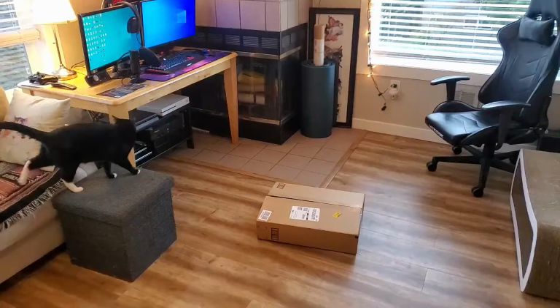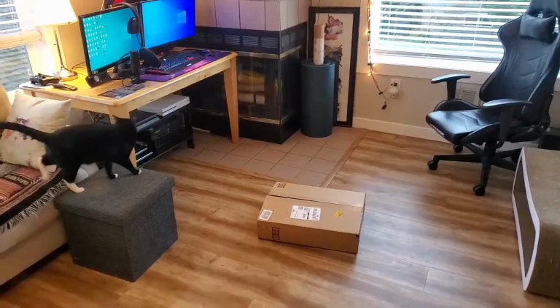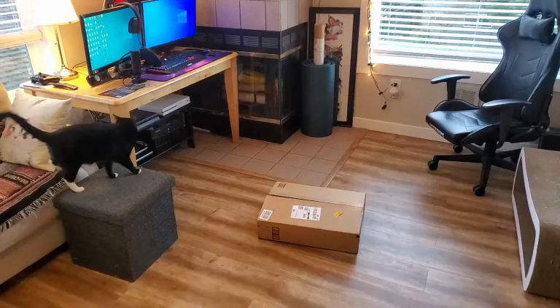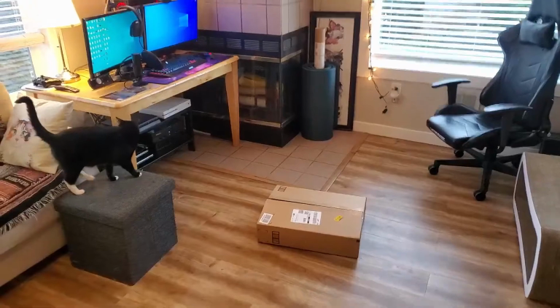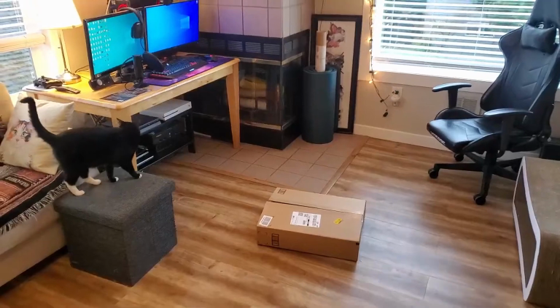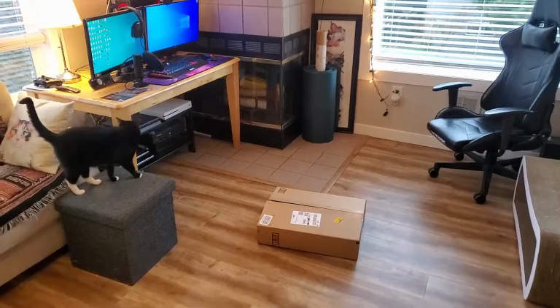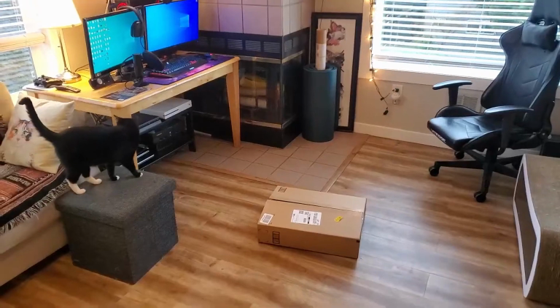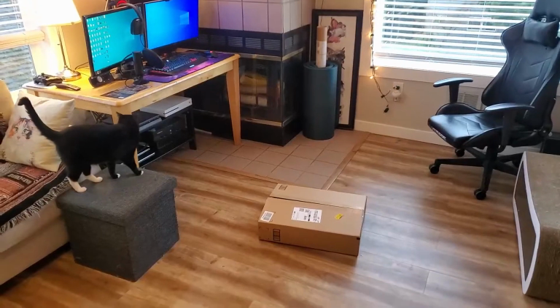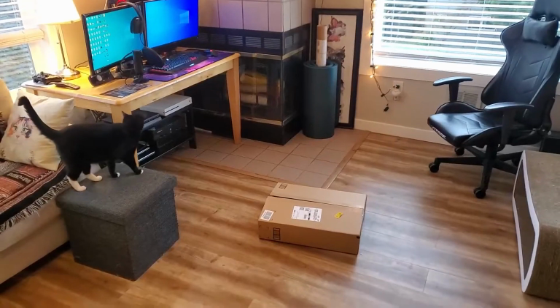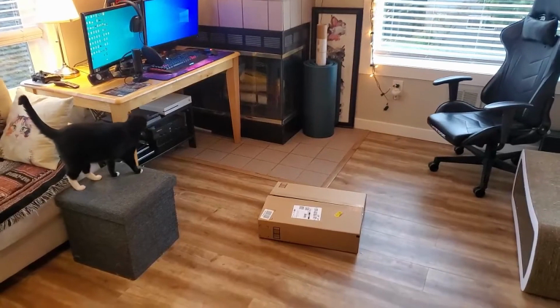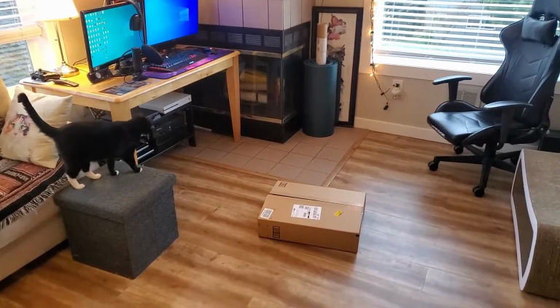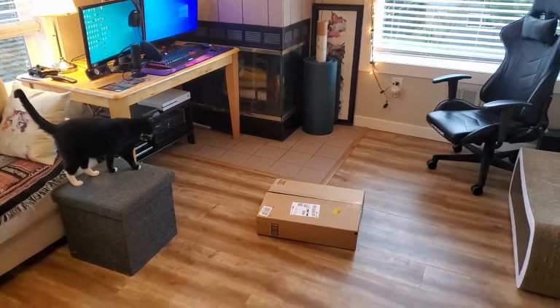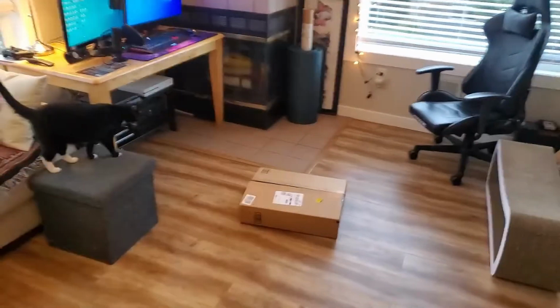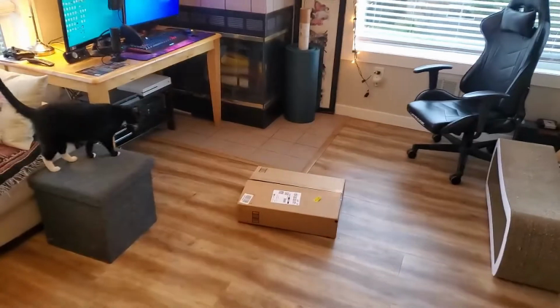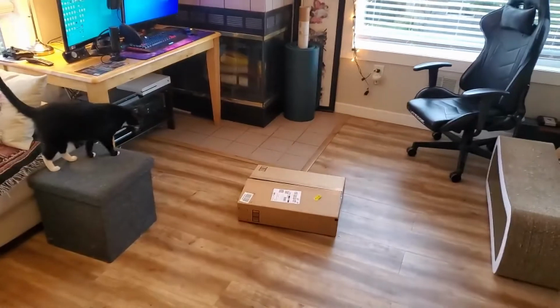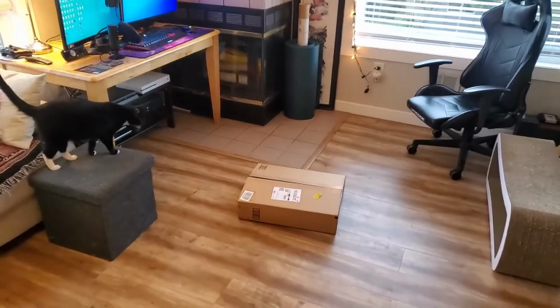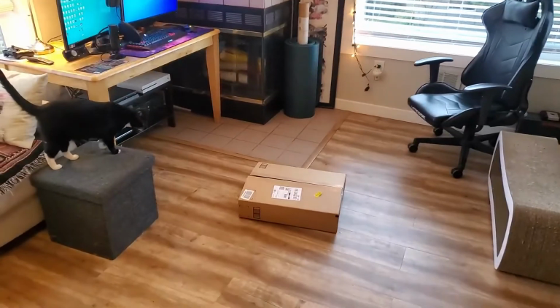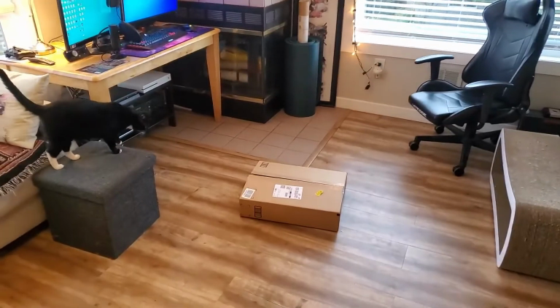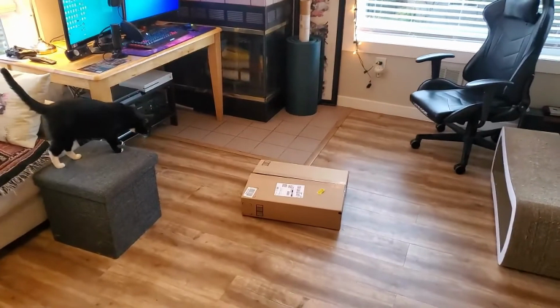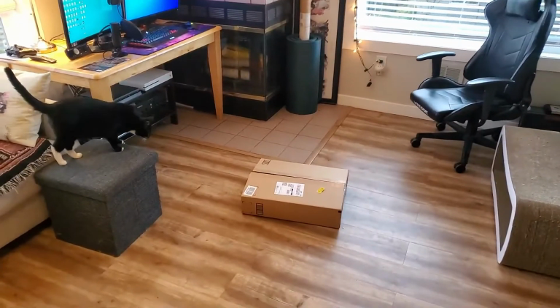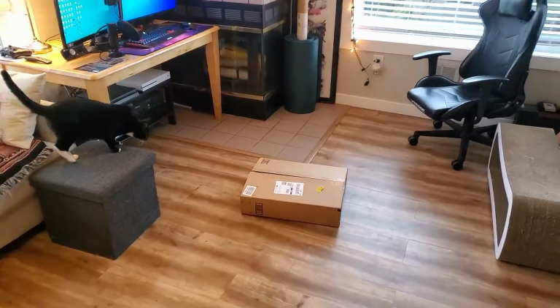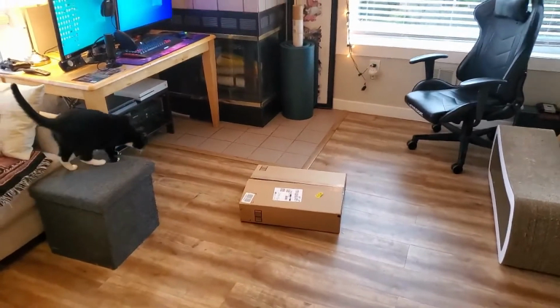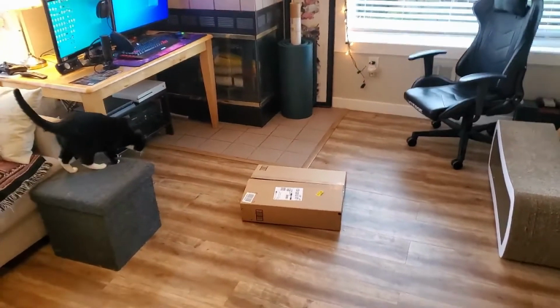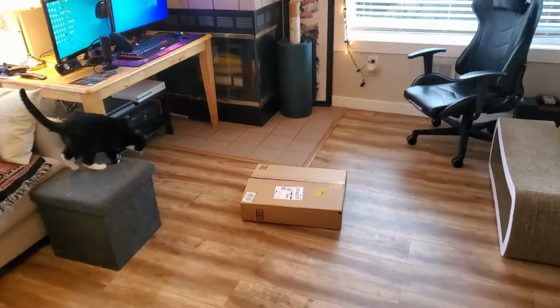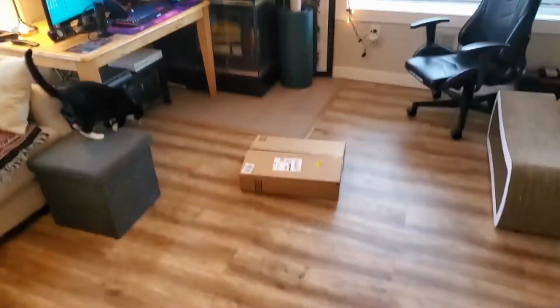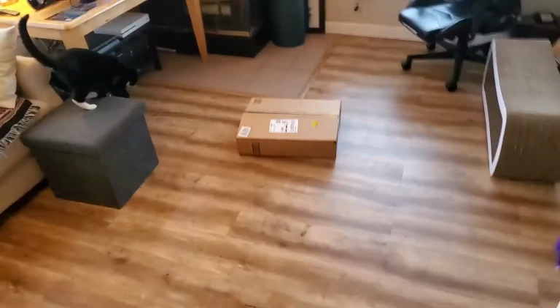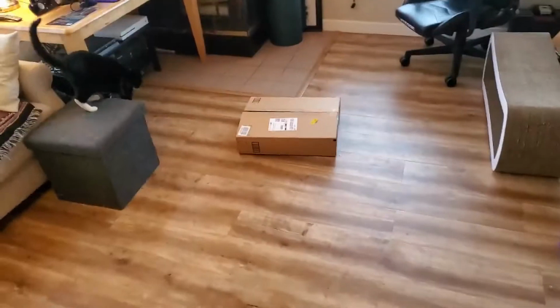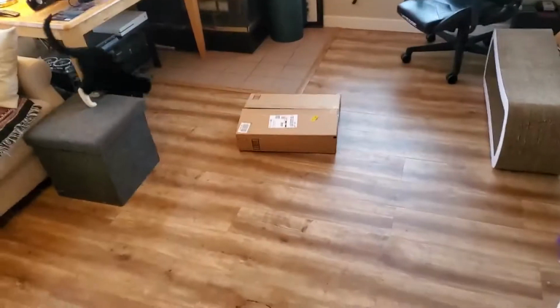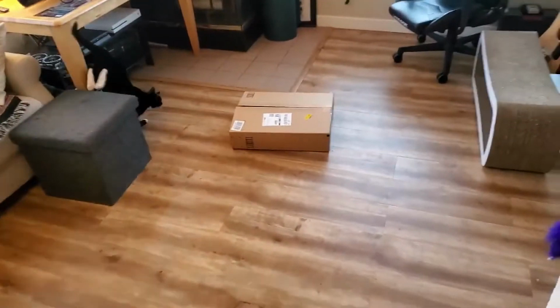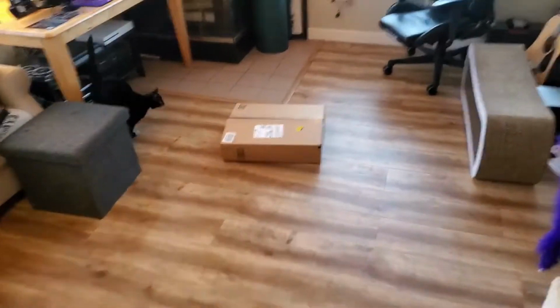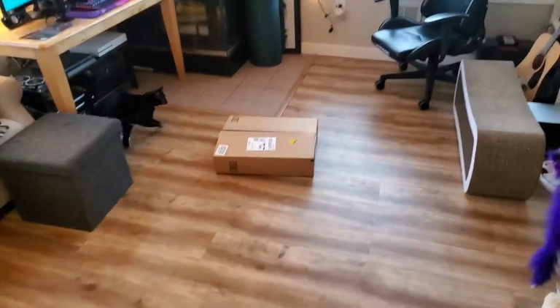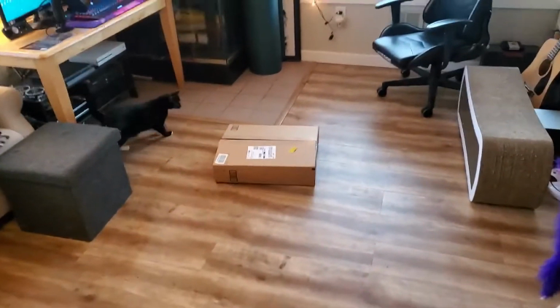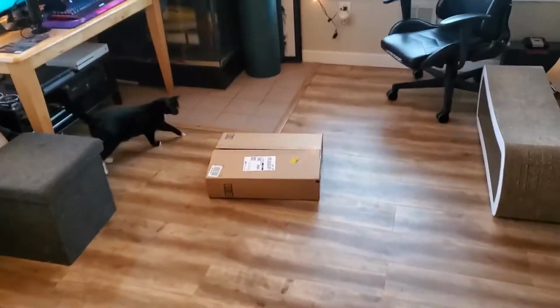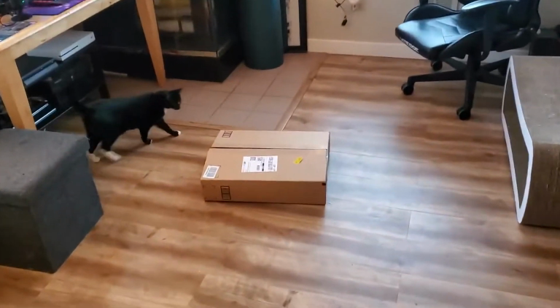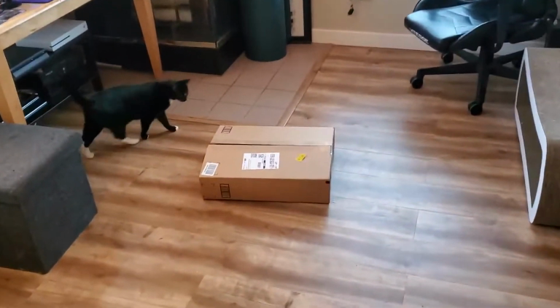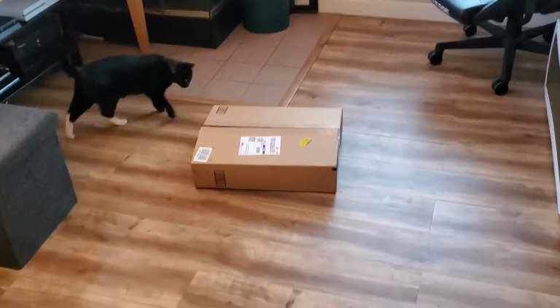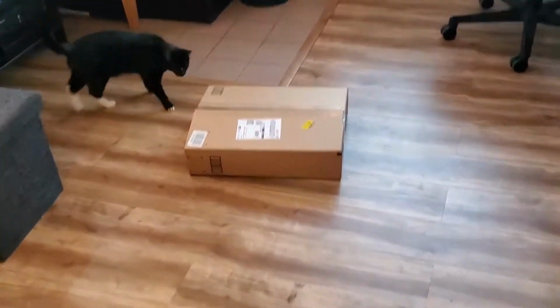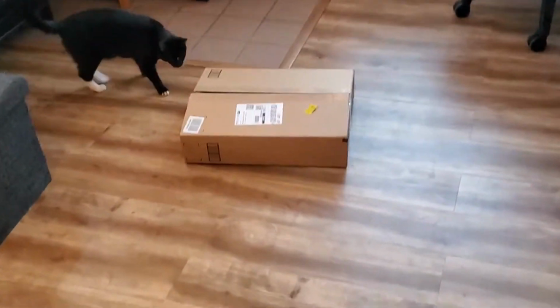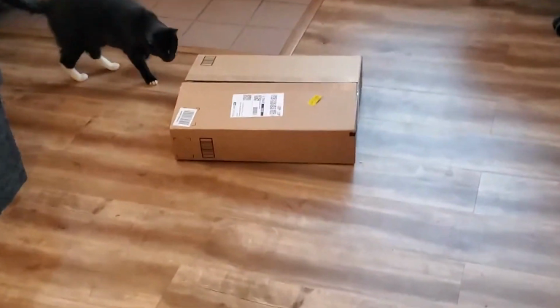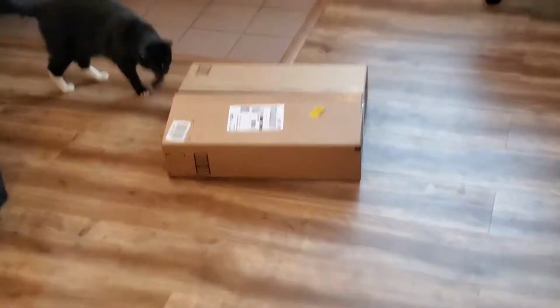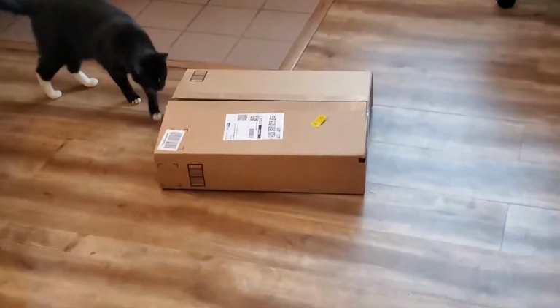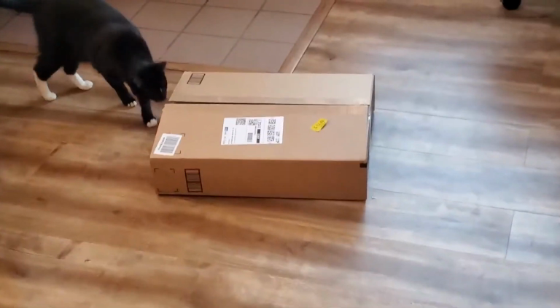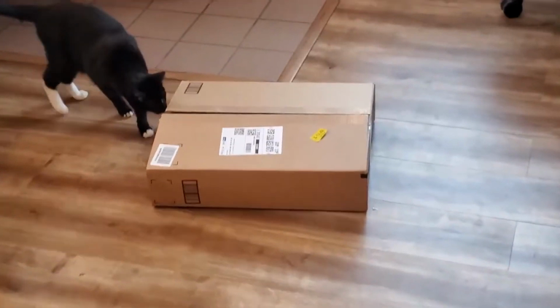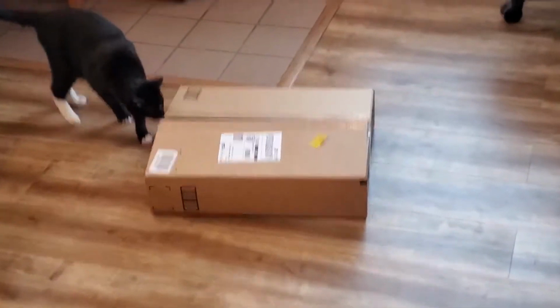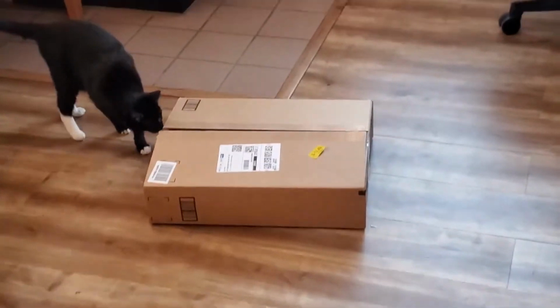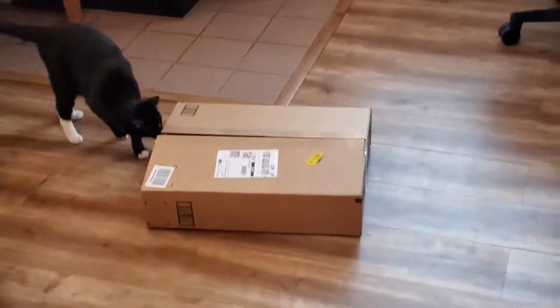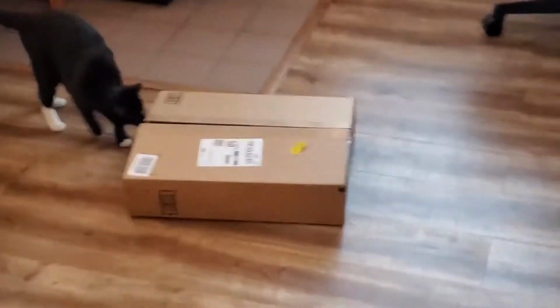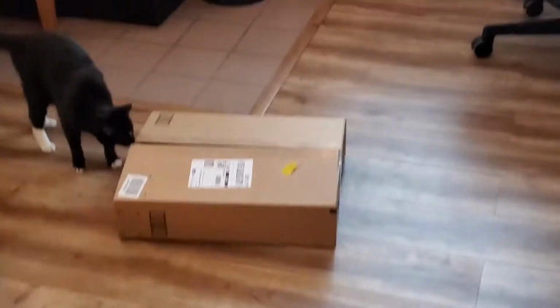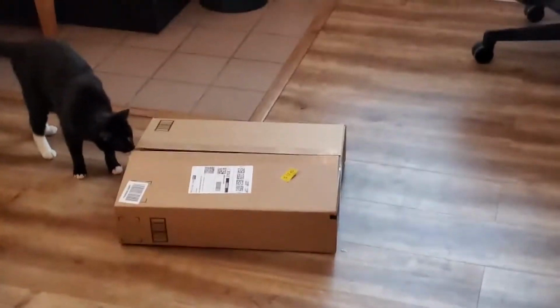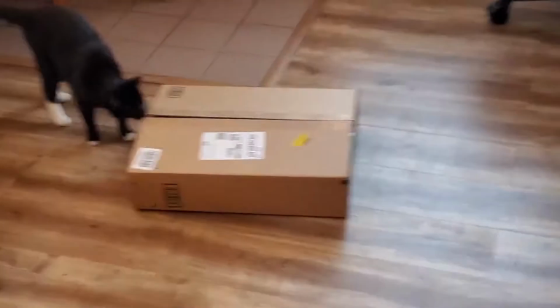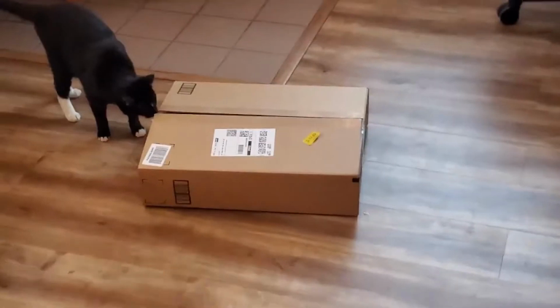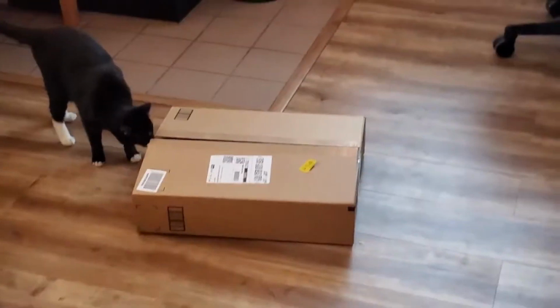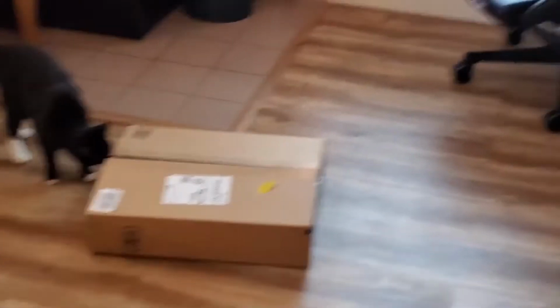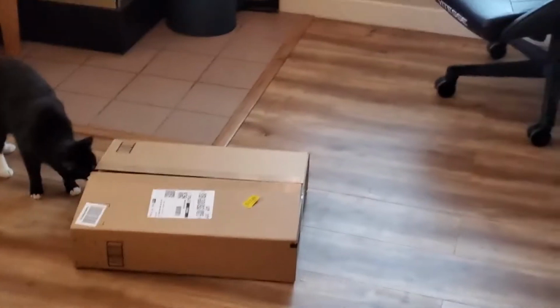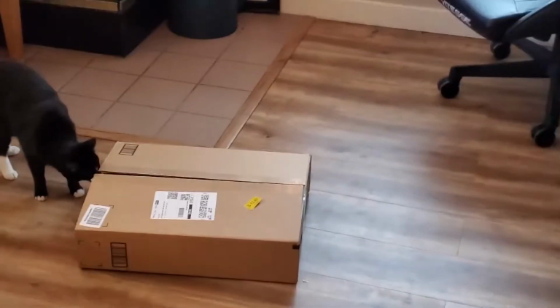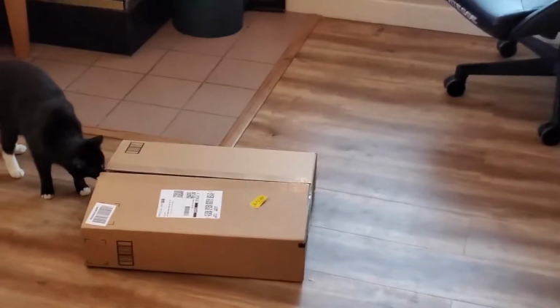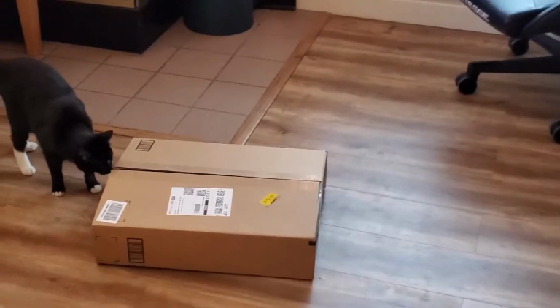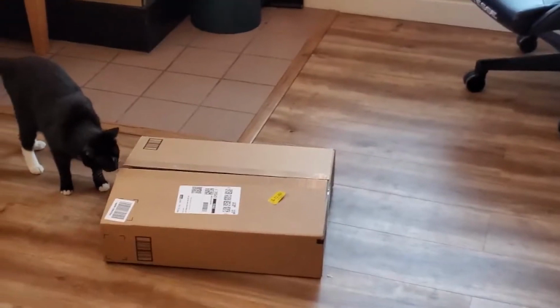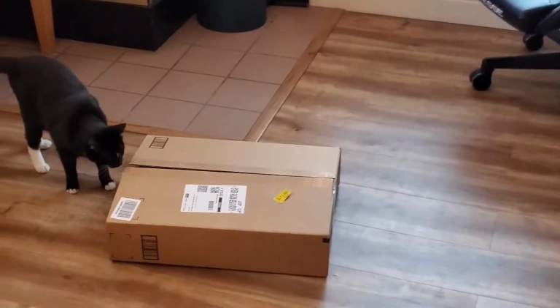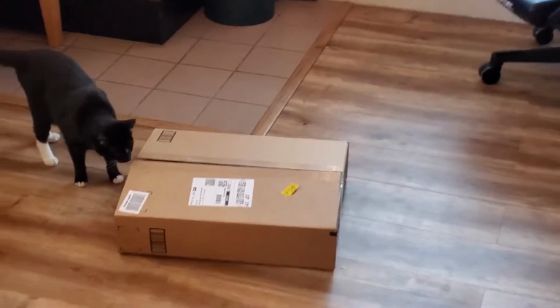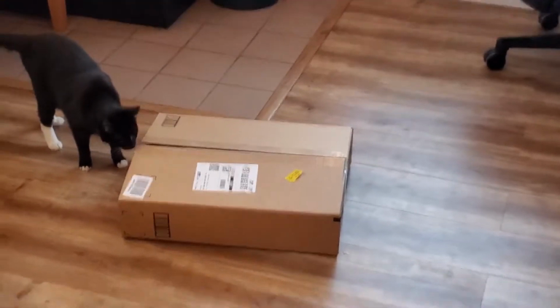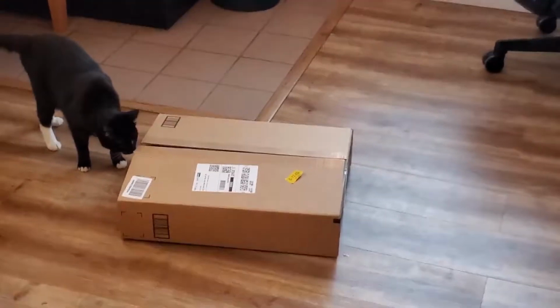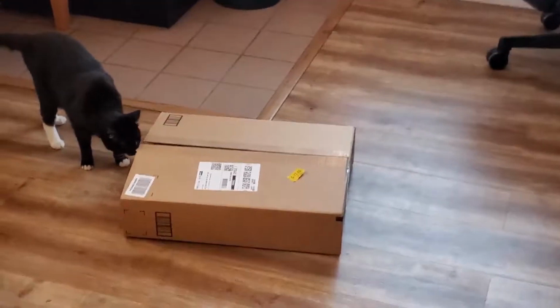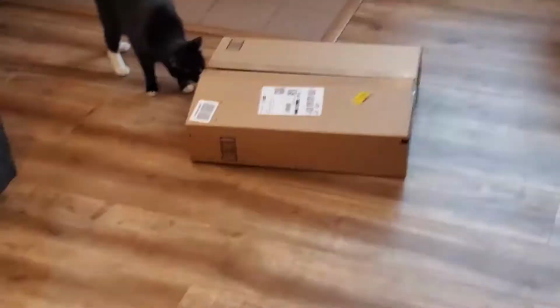Hey everyone, it's Chris. Today I'm going to do an unboxing video right here of a new Razer keyboard that I got.